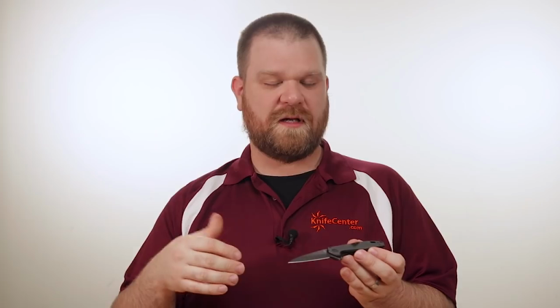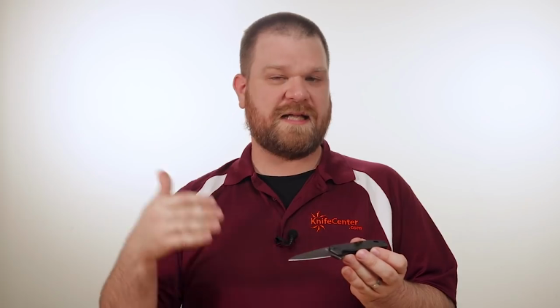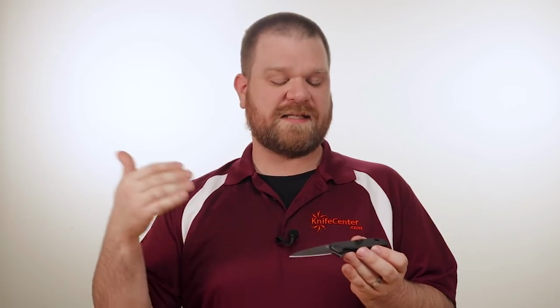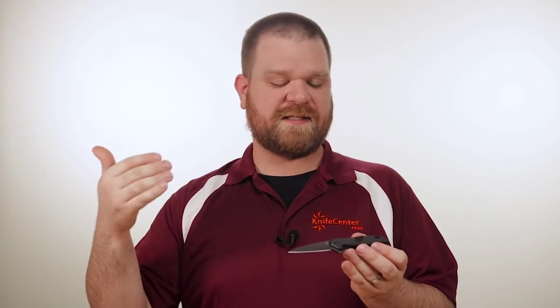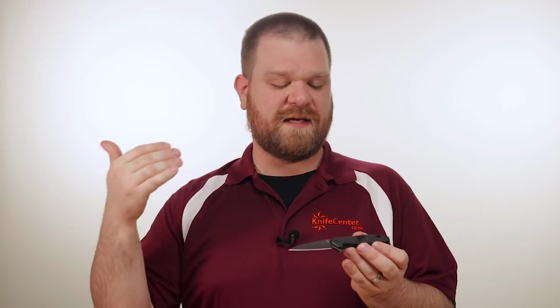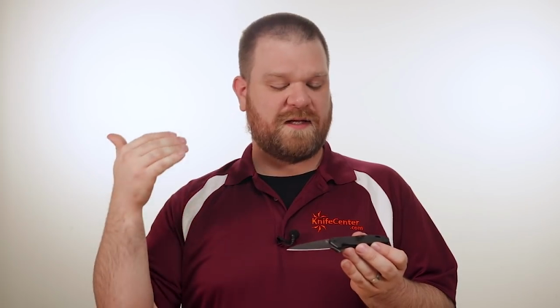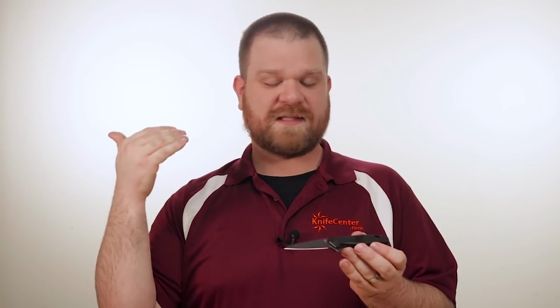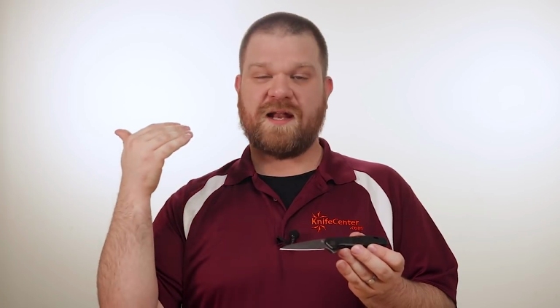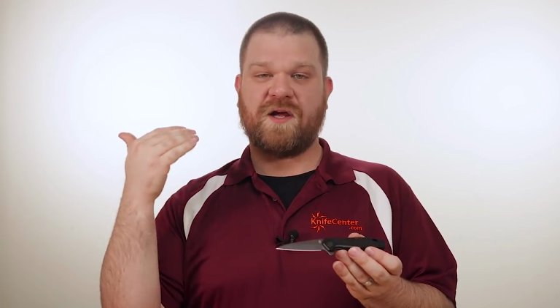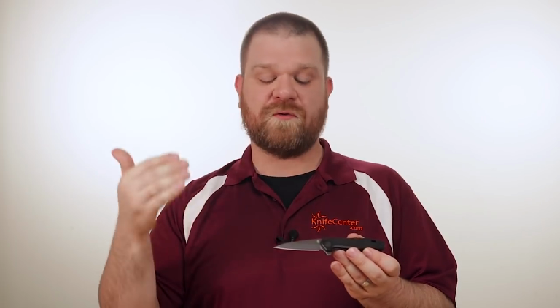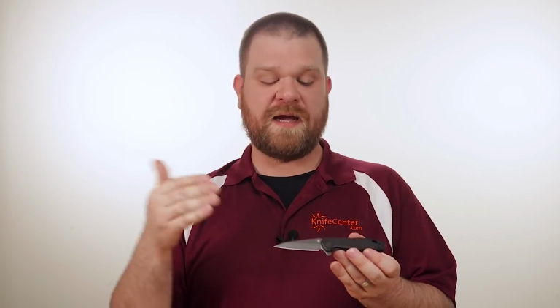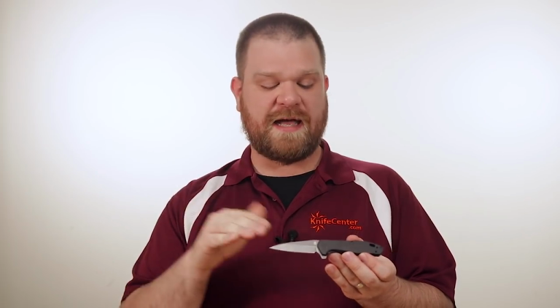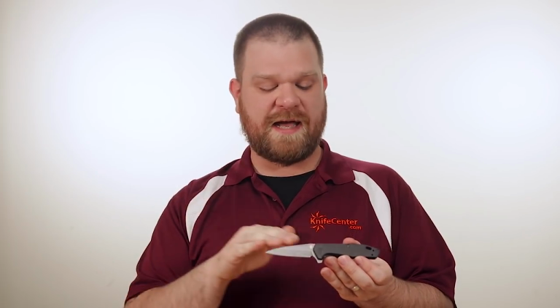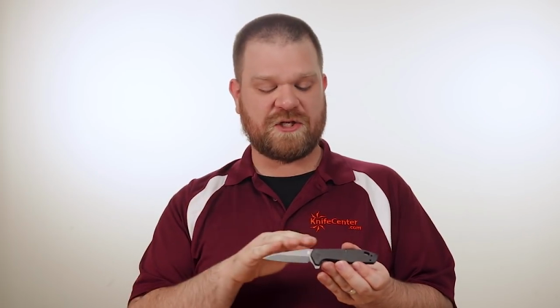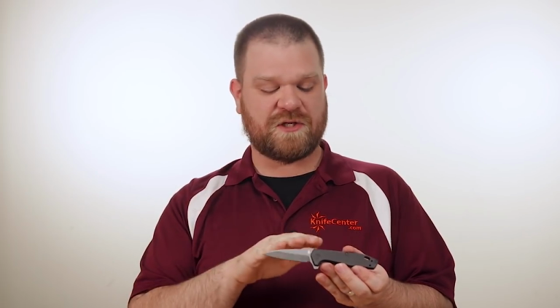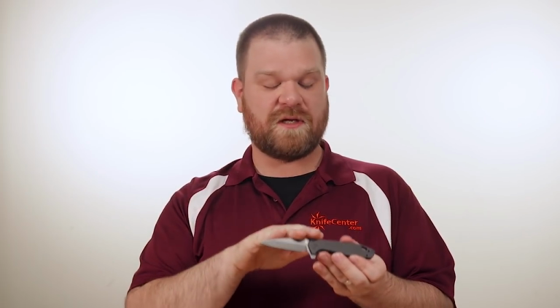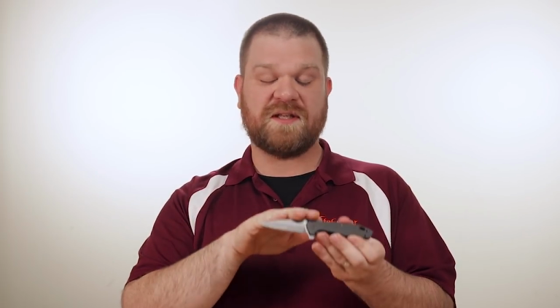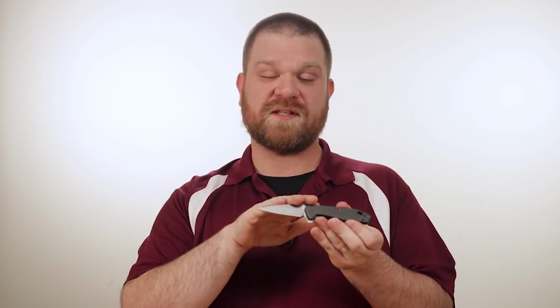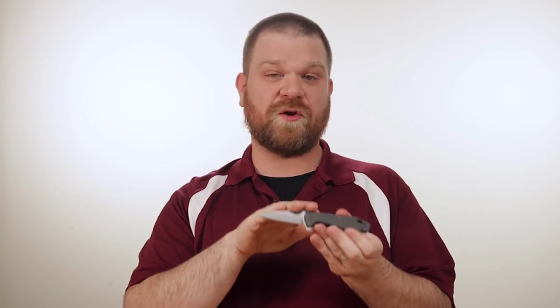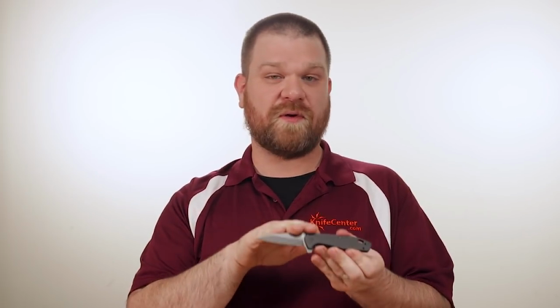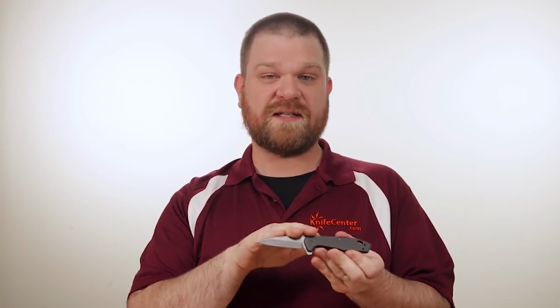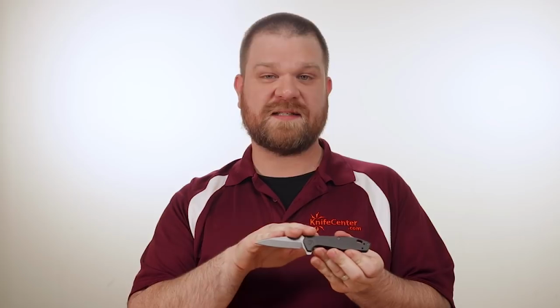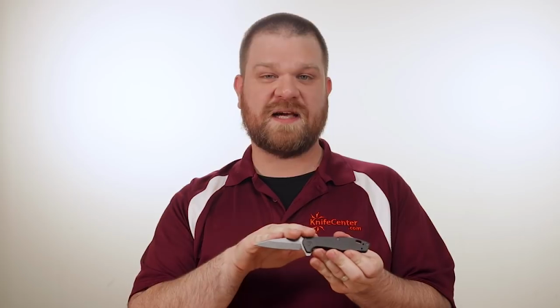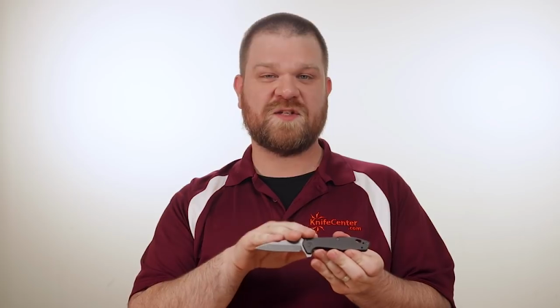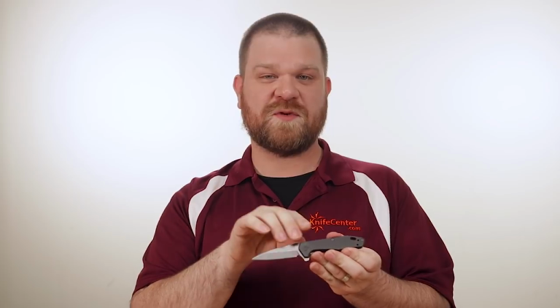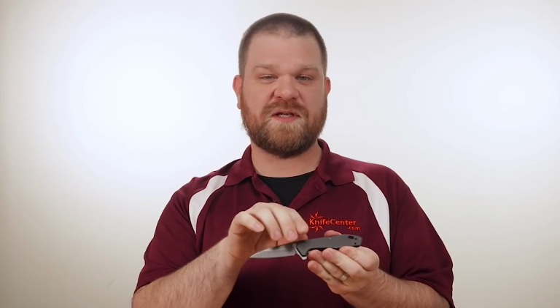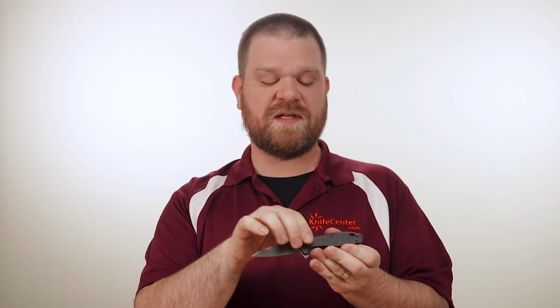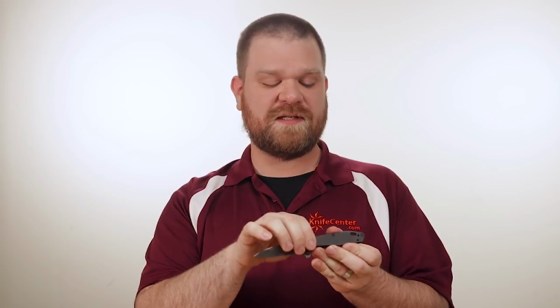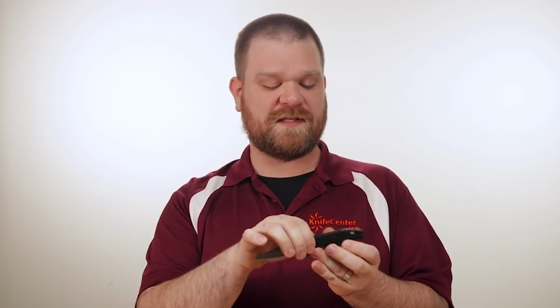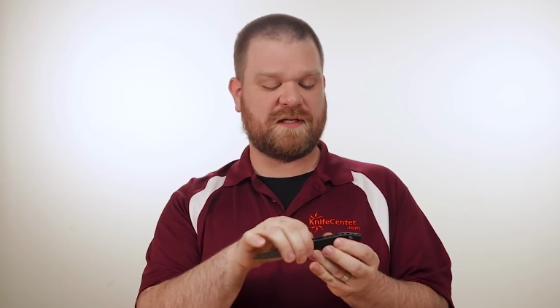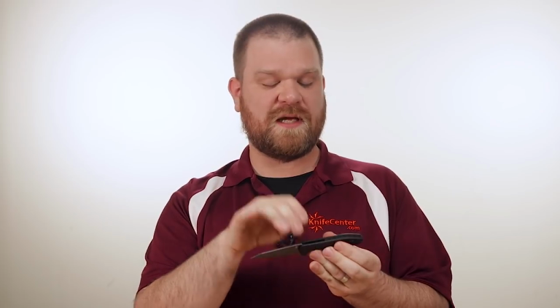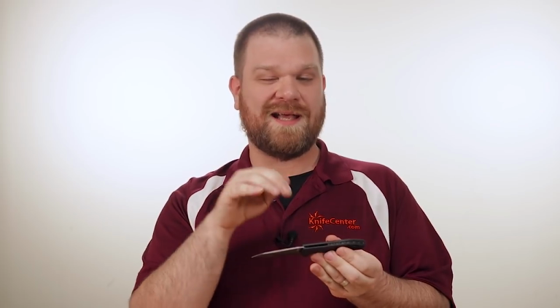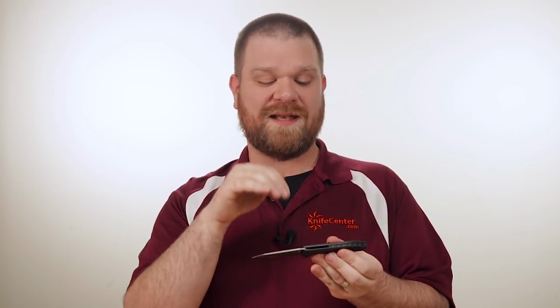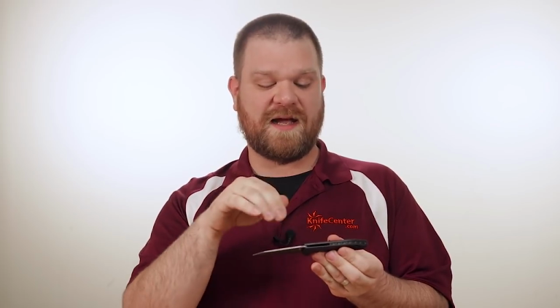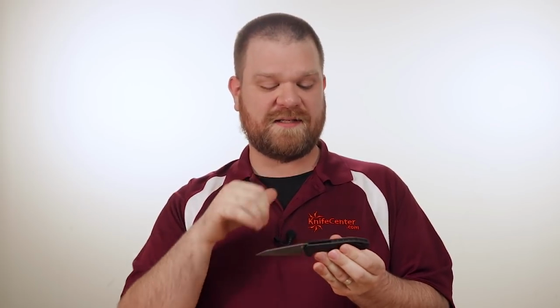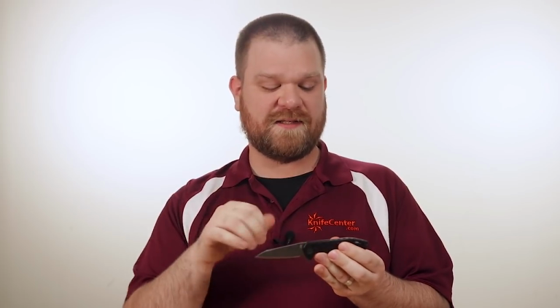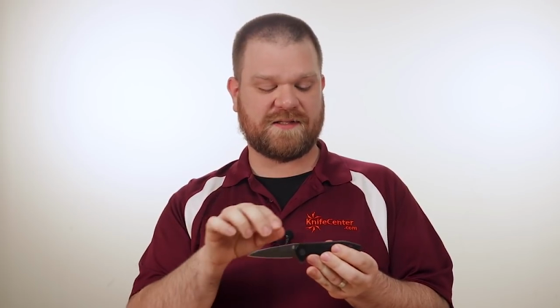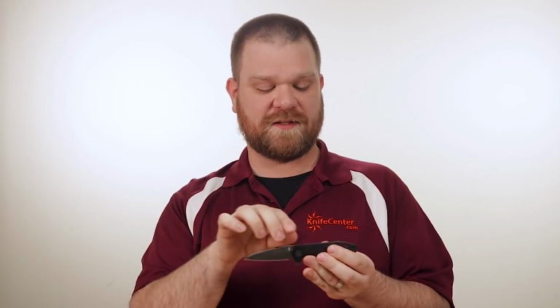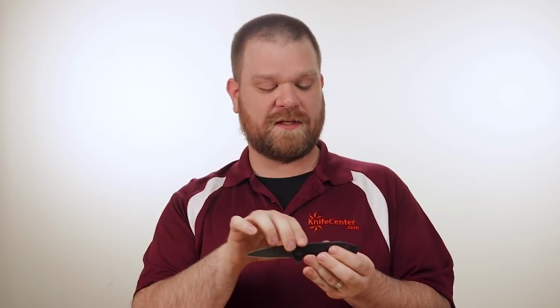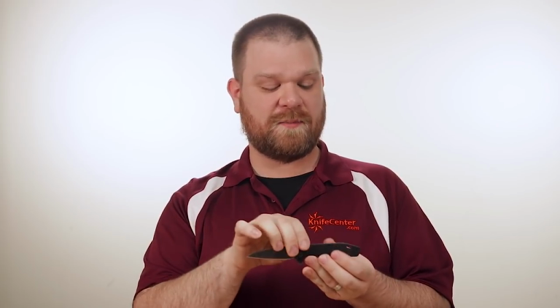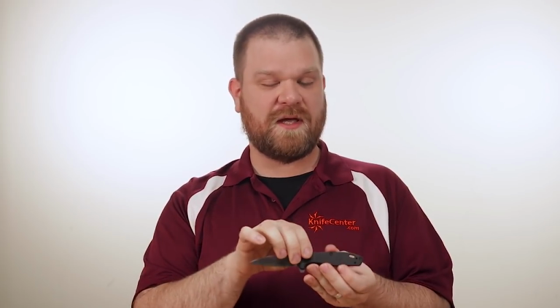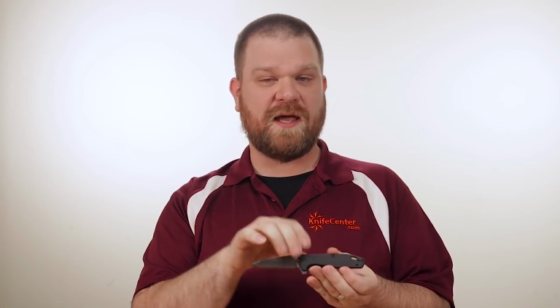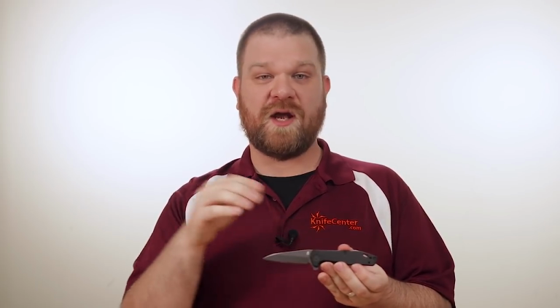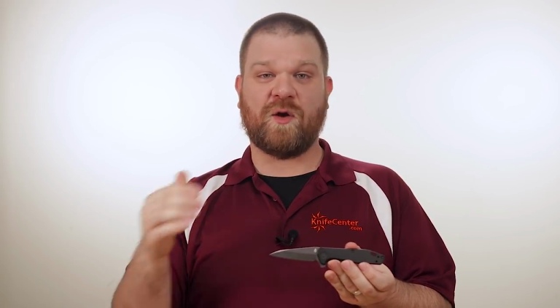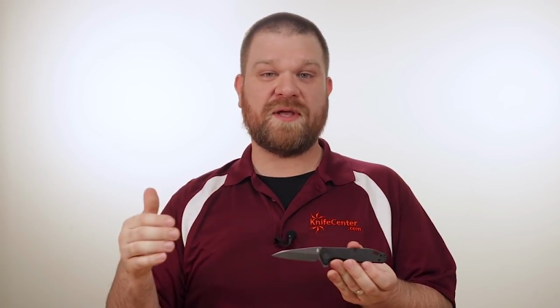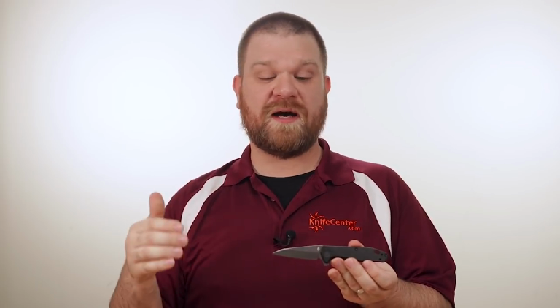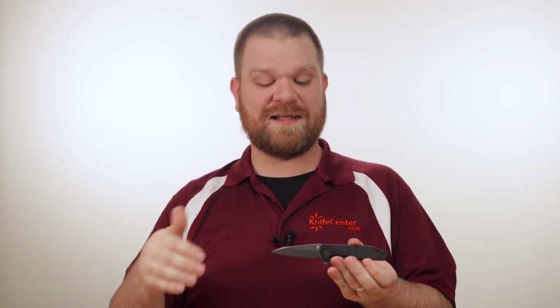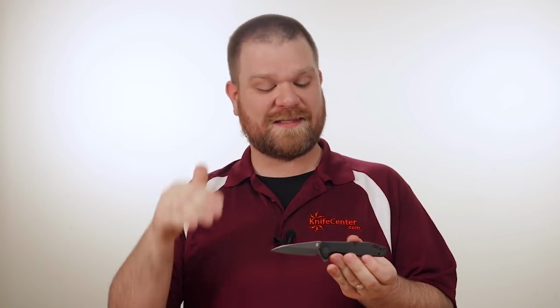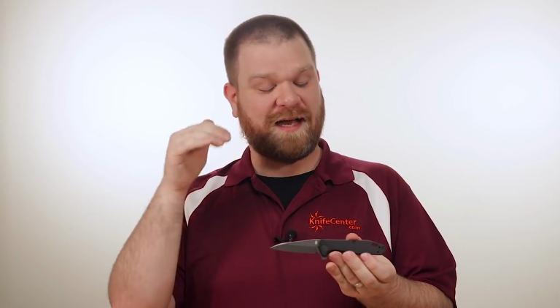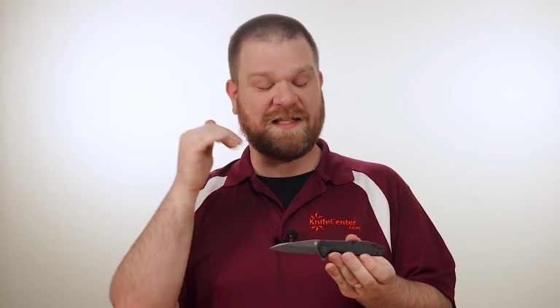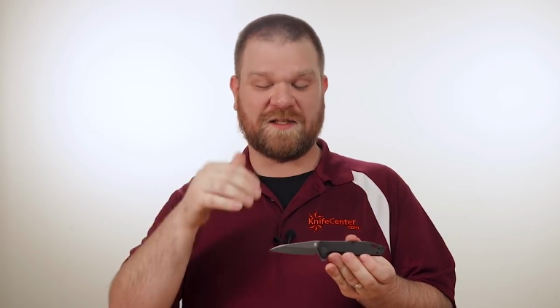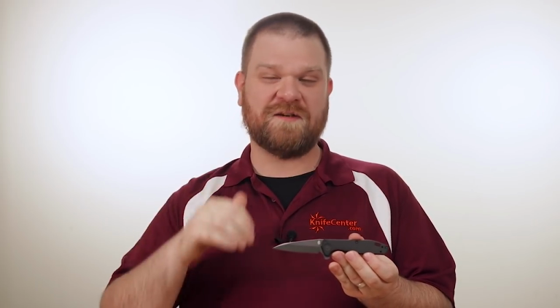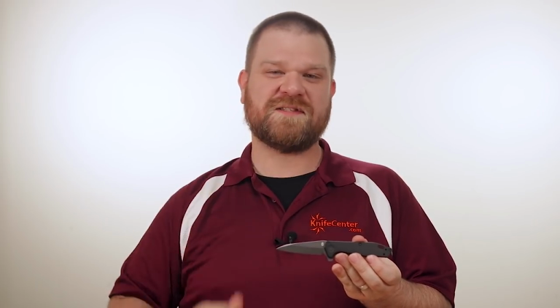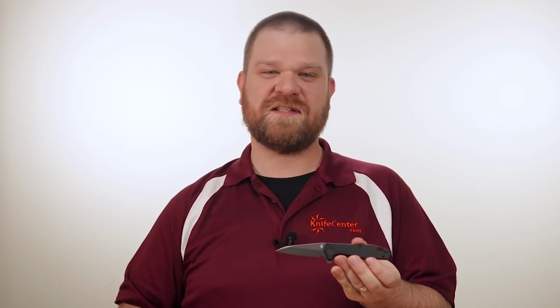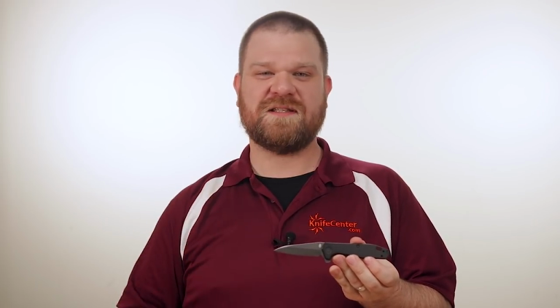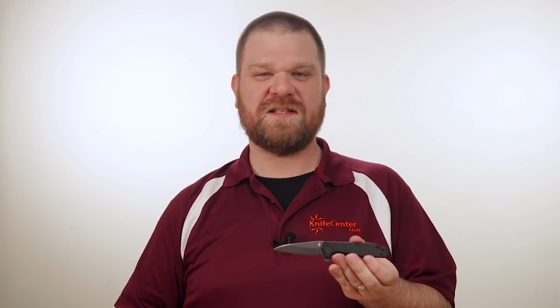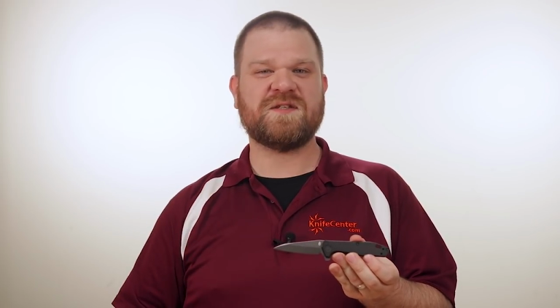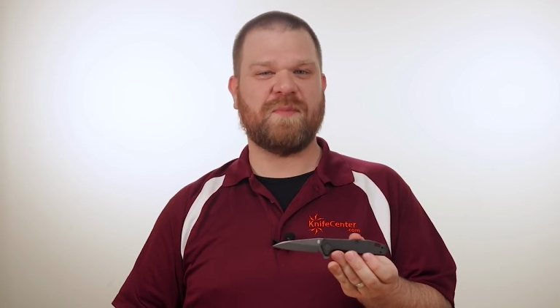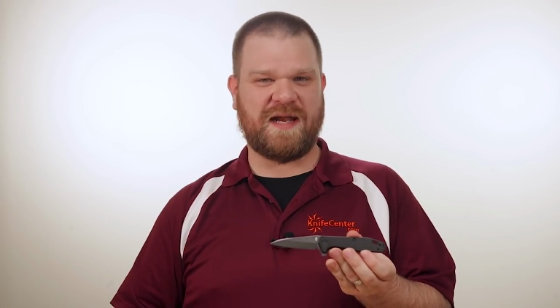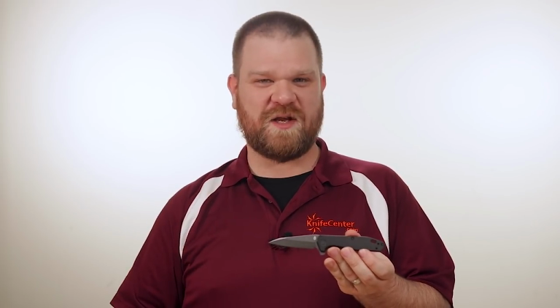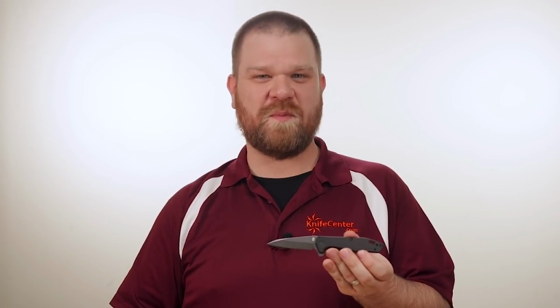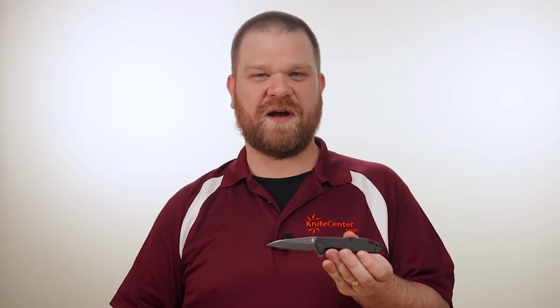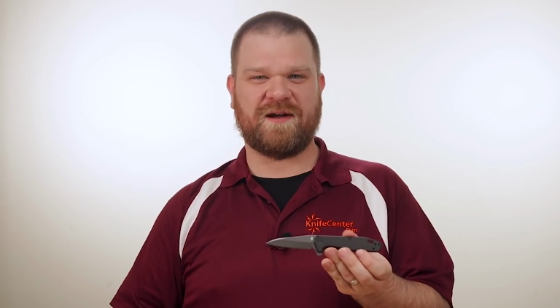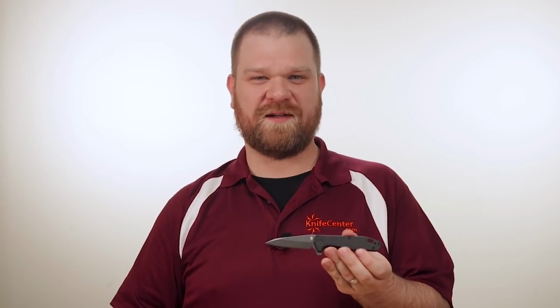As I said, it's got a great action. It's a great size for EDC, nice and slim, and I'll be honest — I love seeing these made in America.